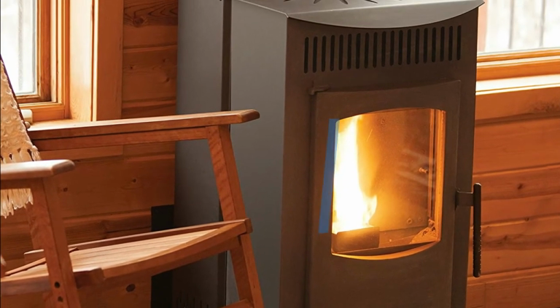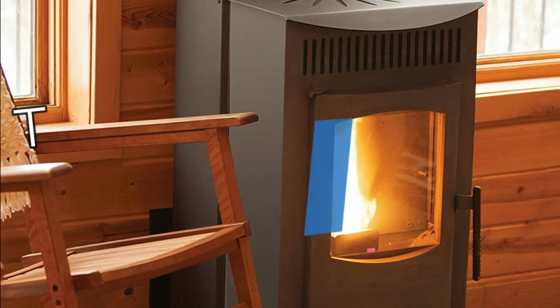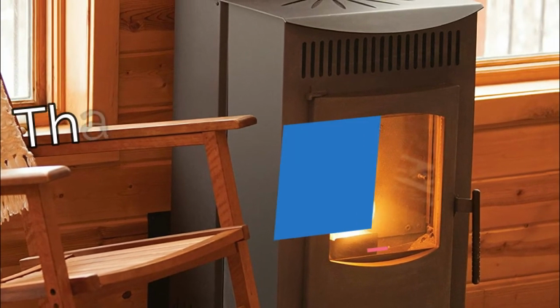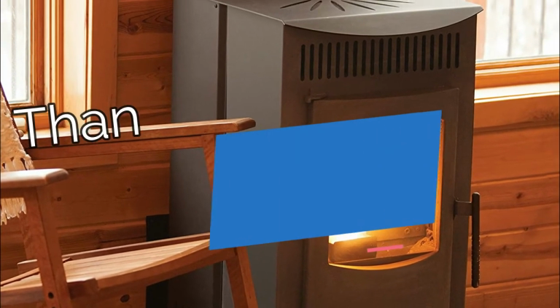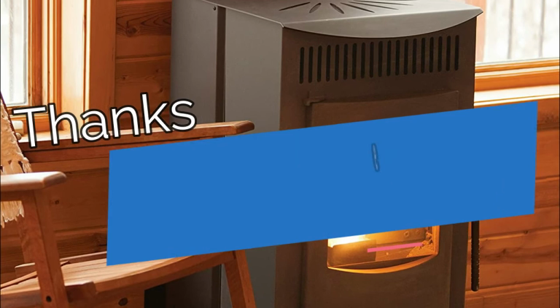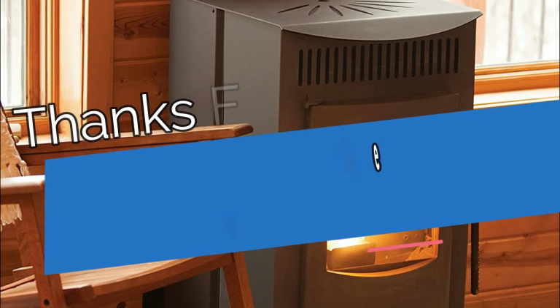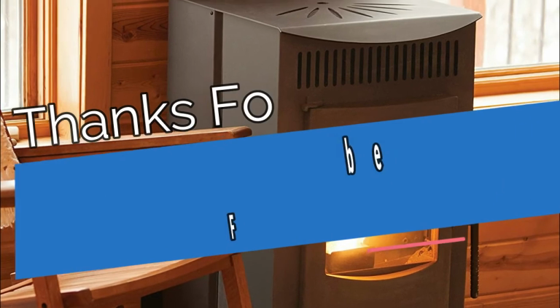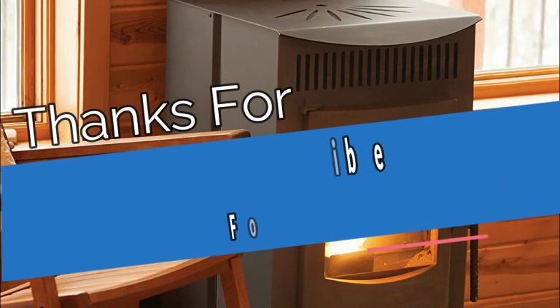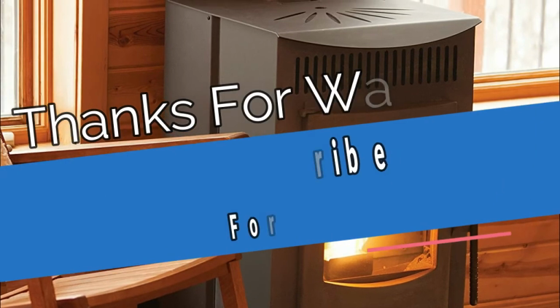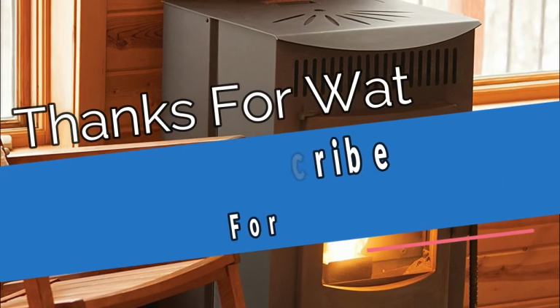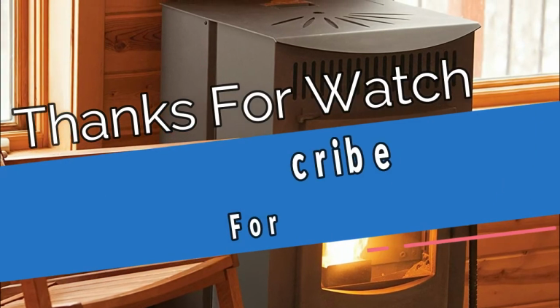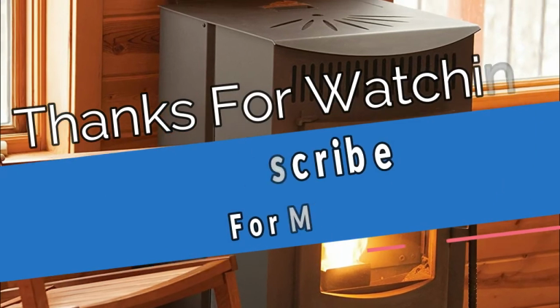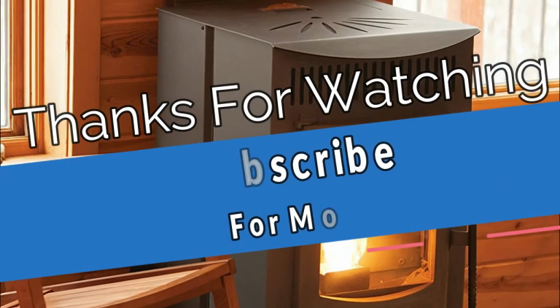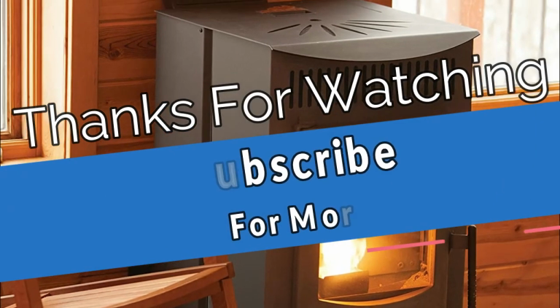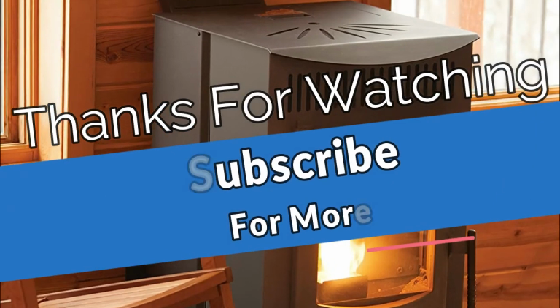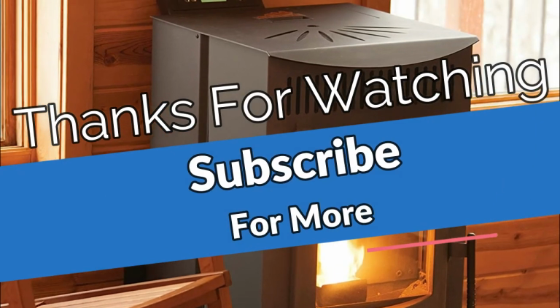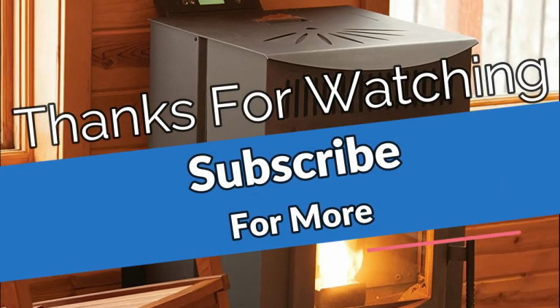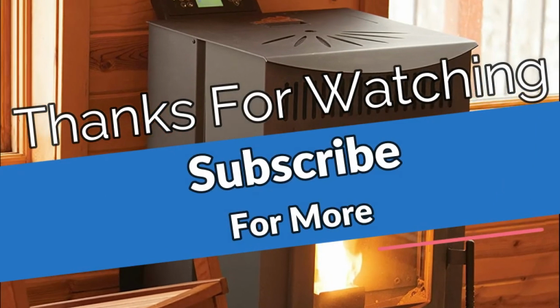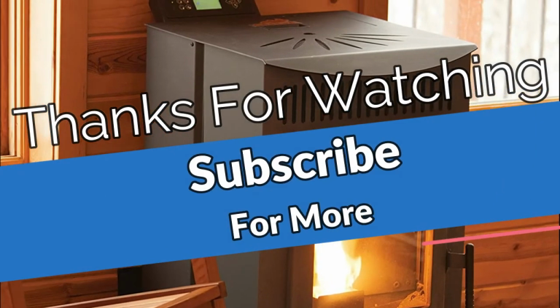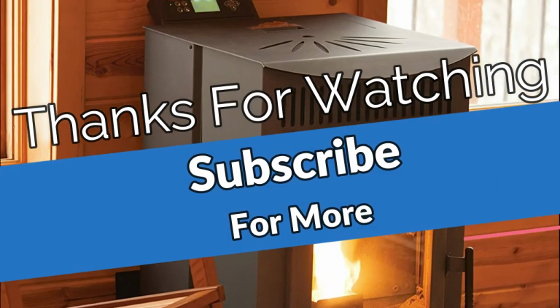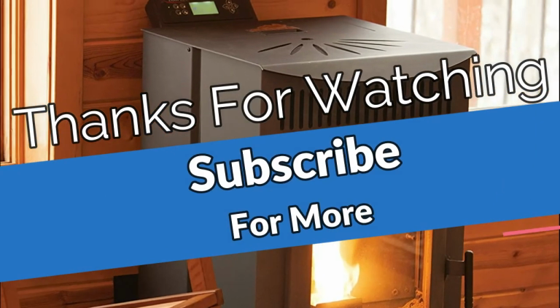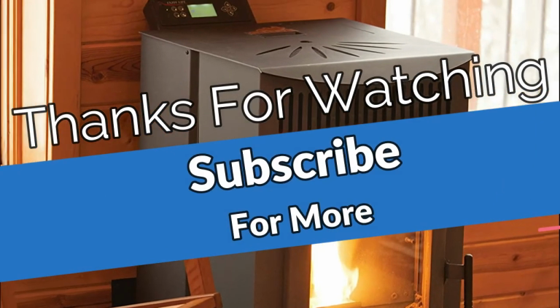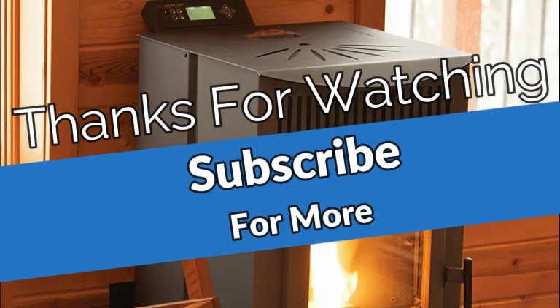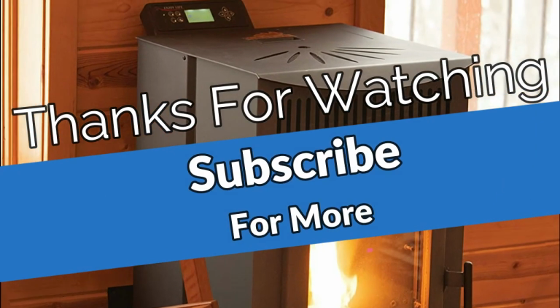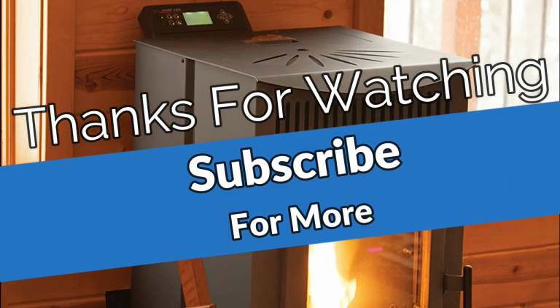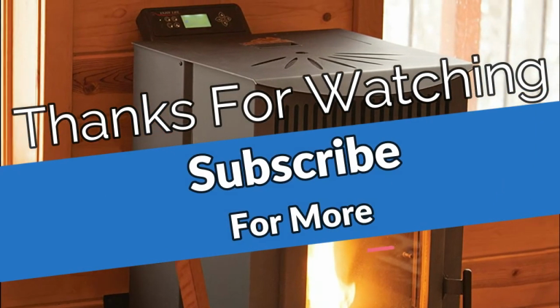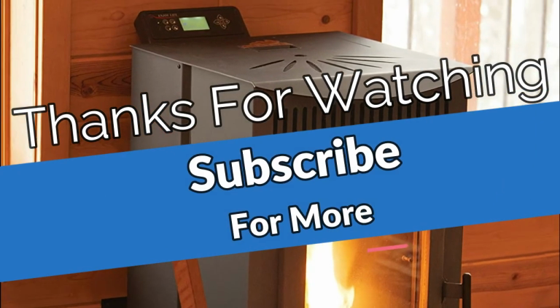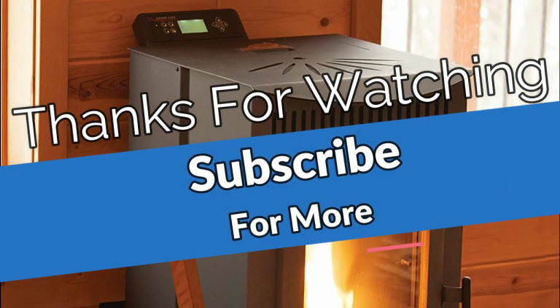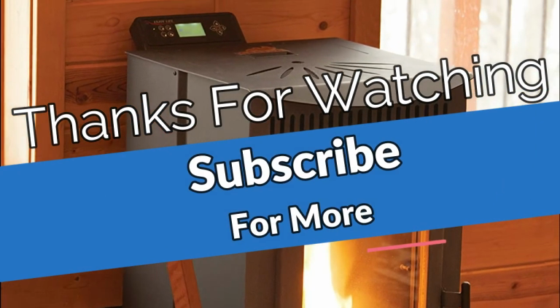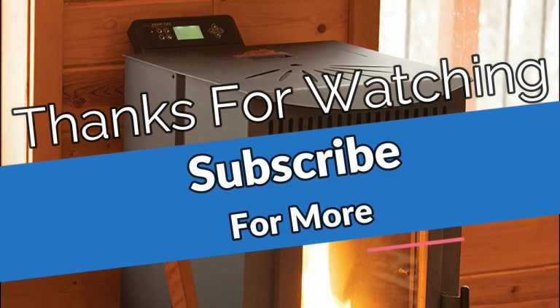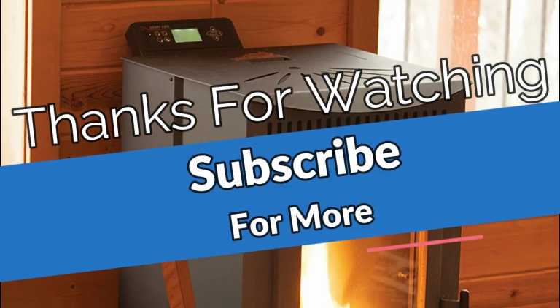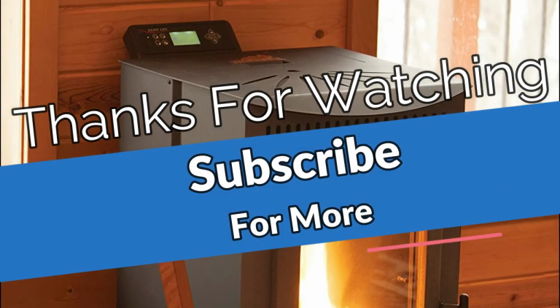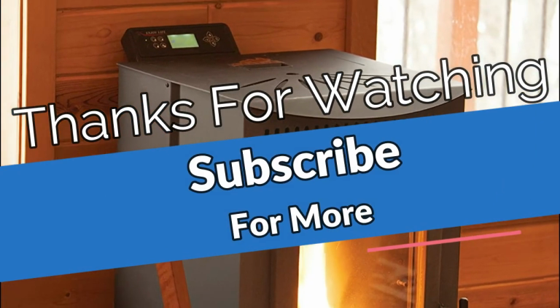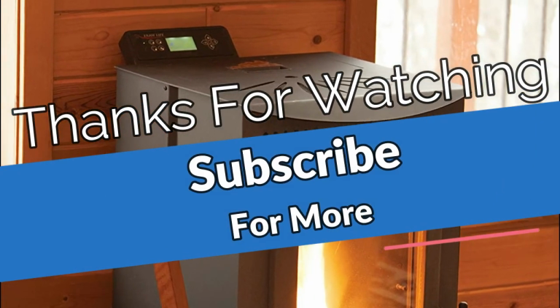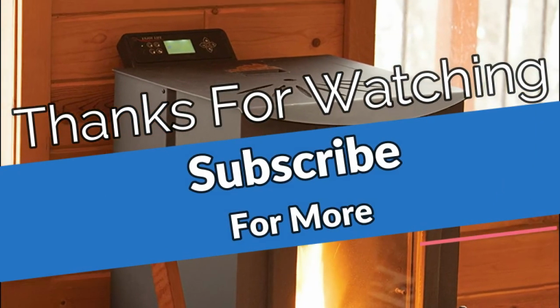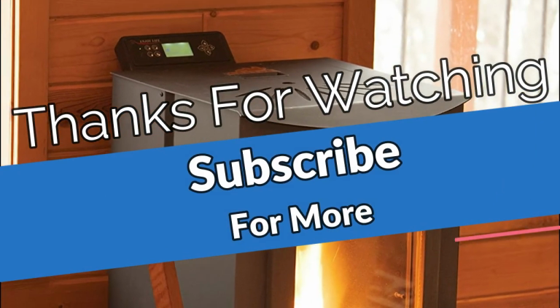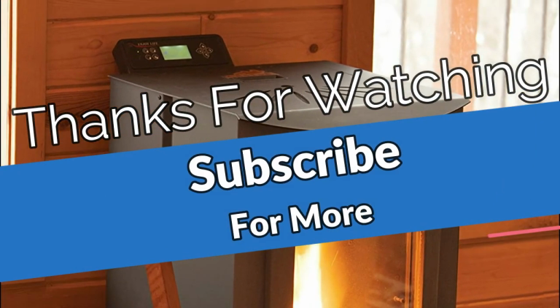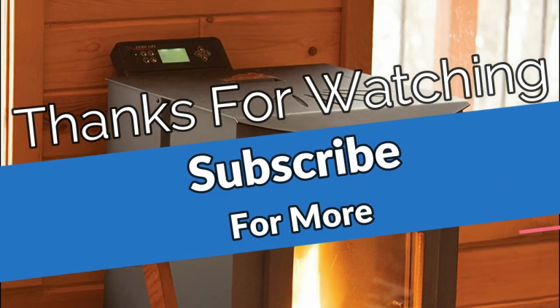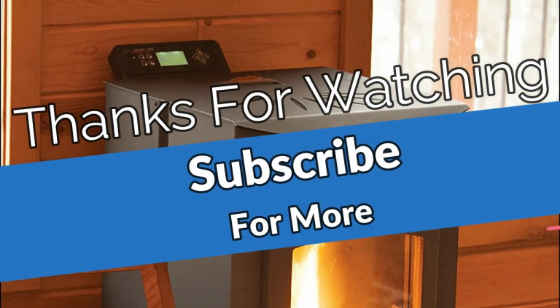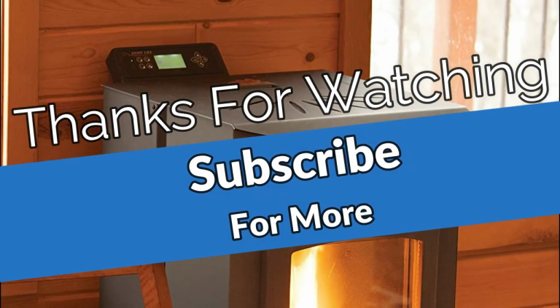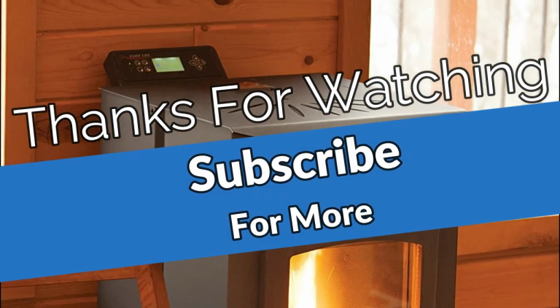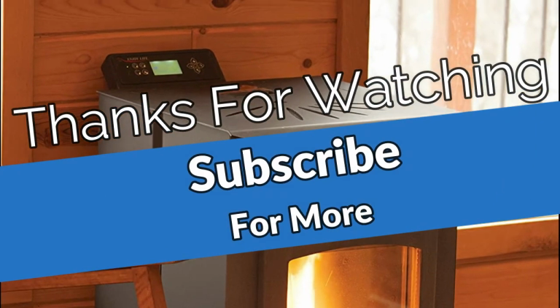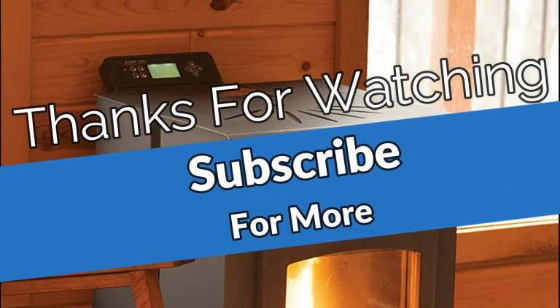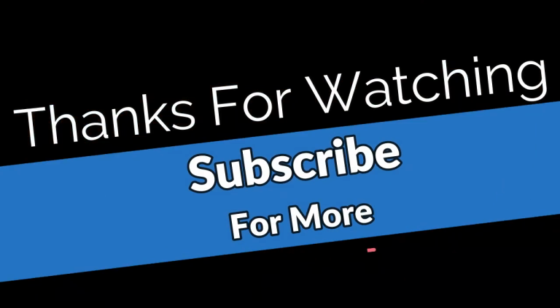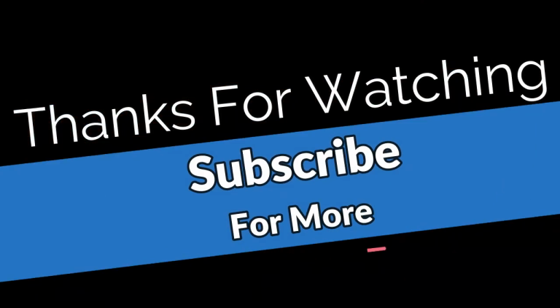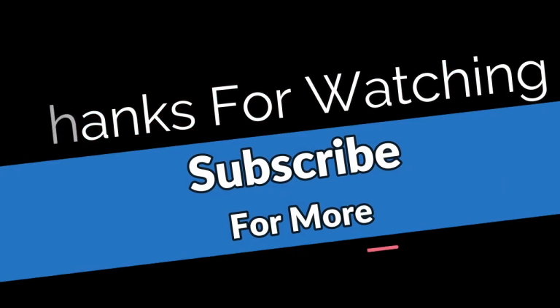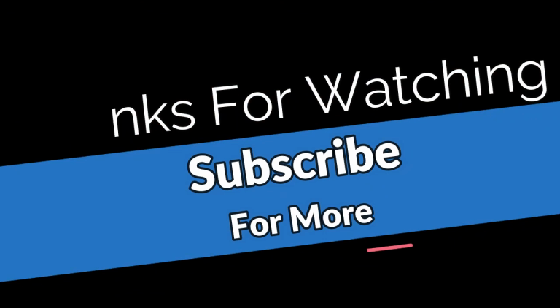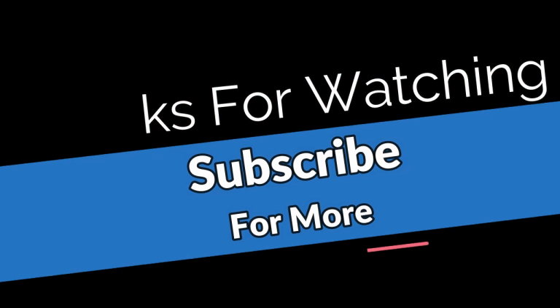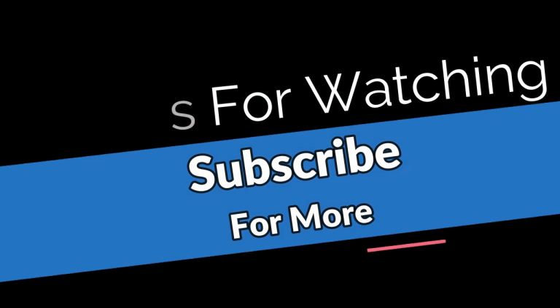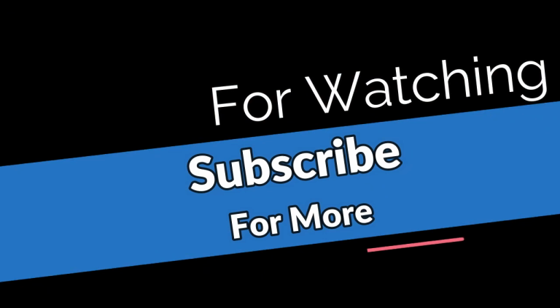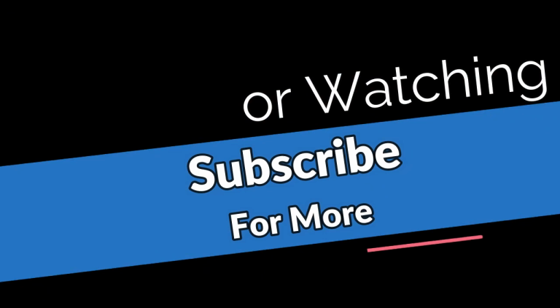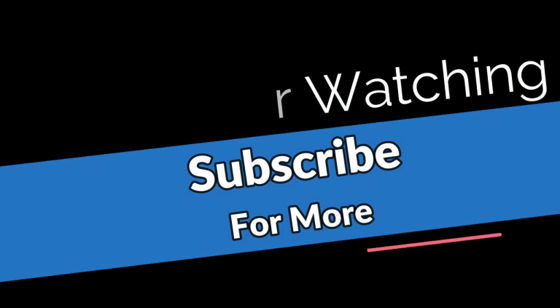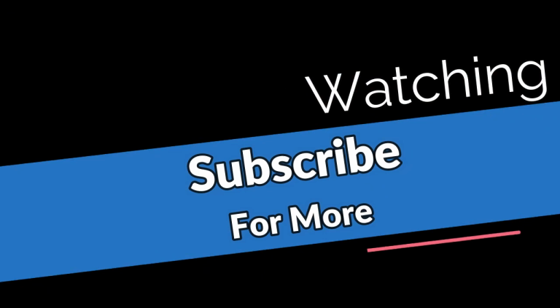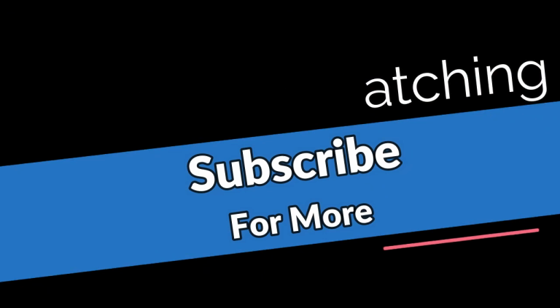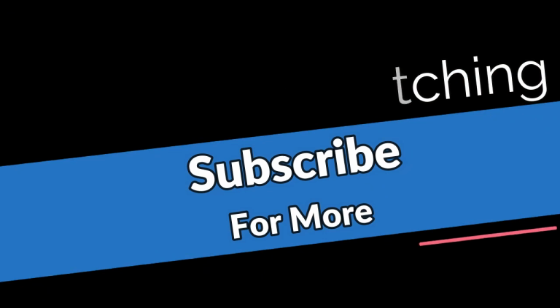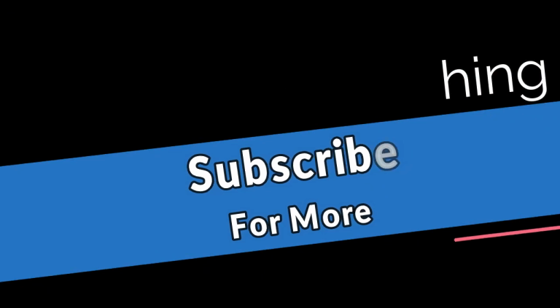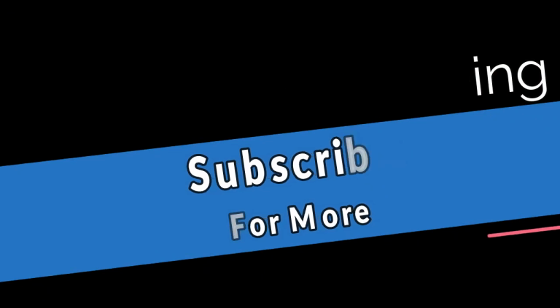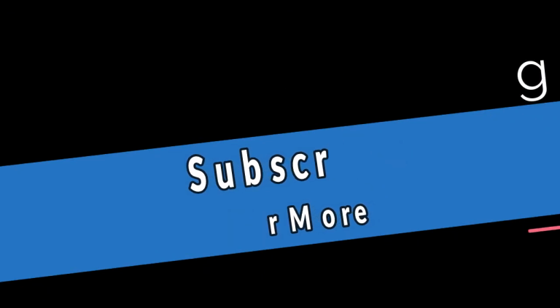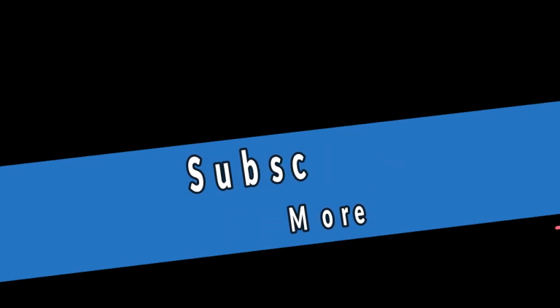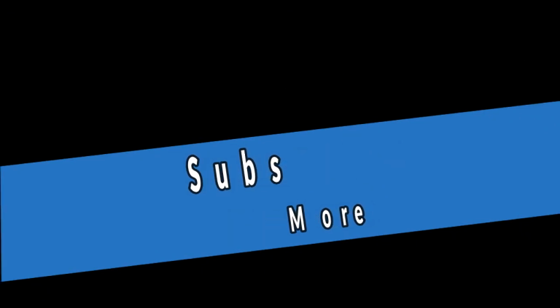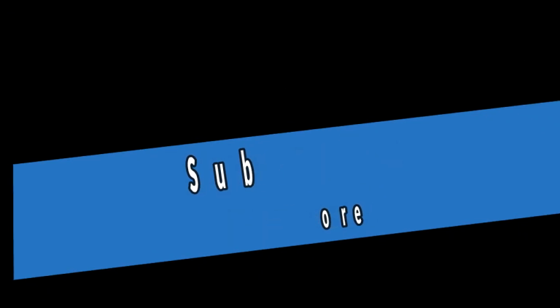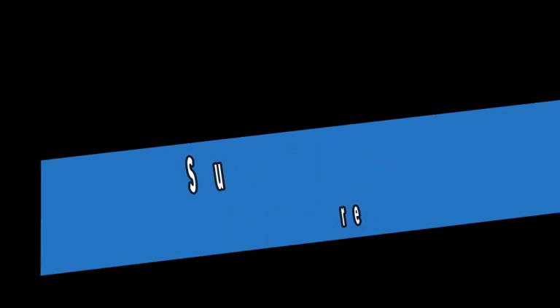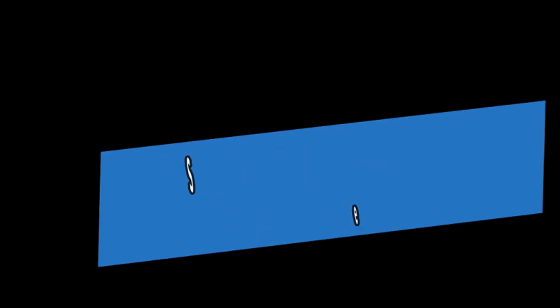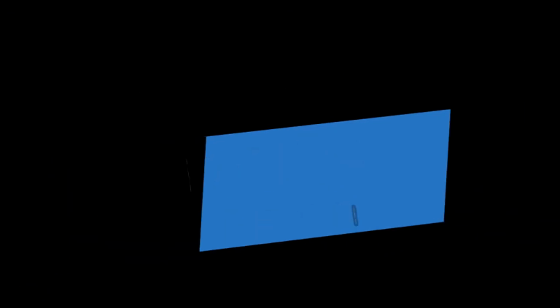Thanks for watching the video. We hope you found it useful. Be sure to leave a like and subscribe to the channel to get more videos like this in the future.